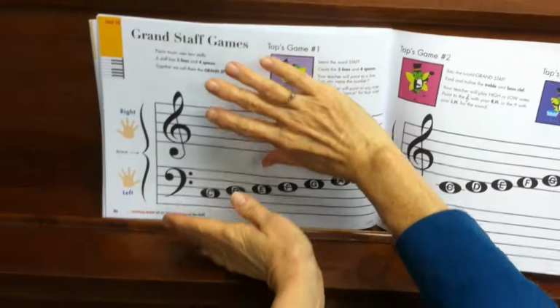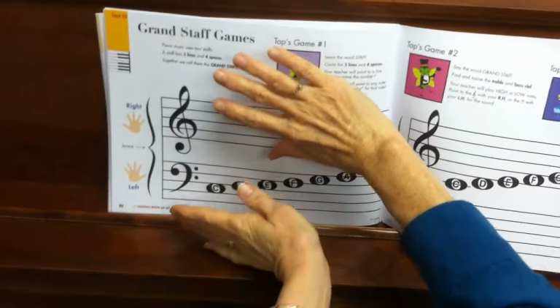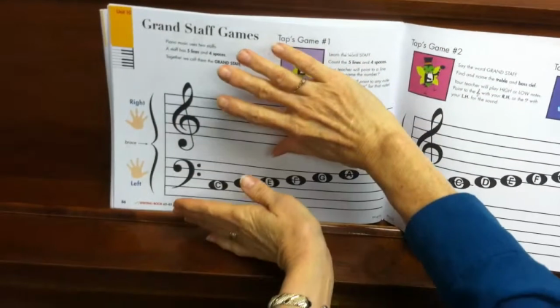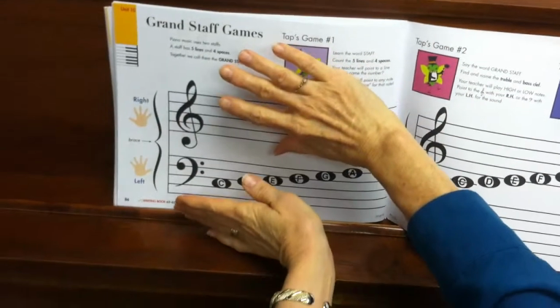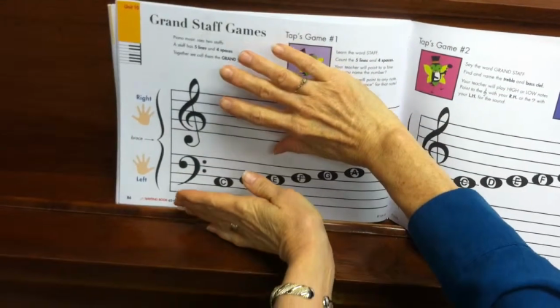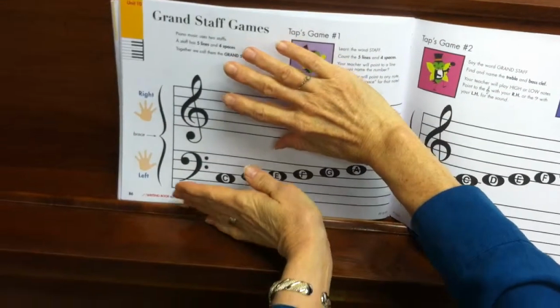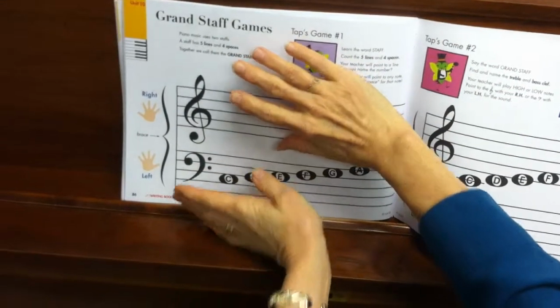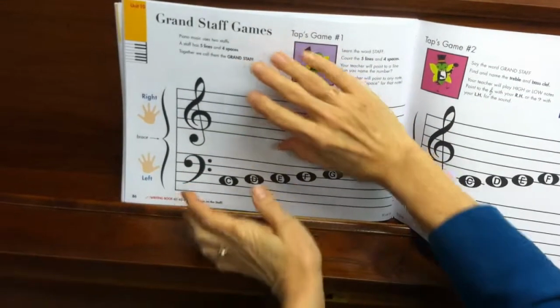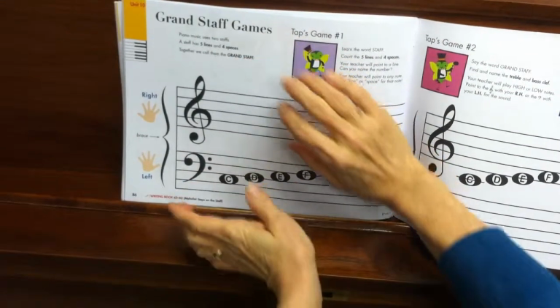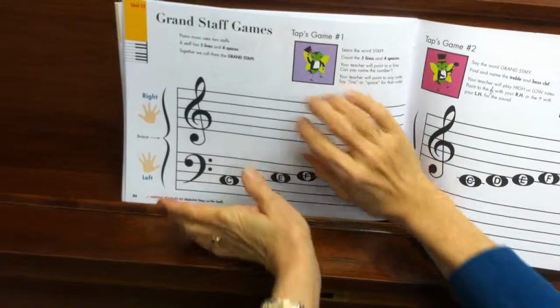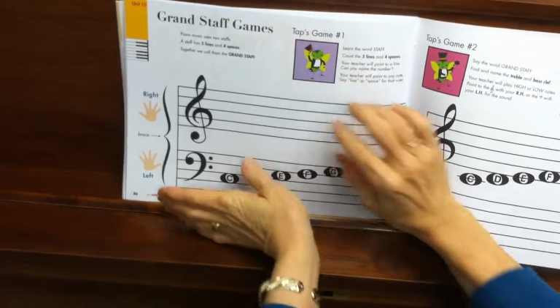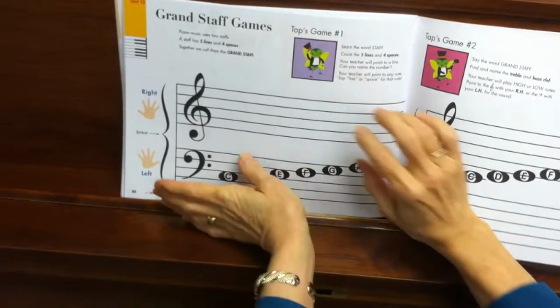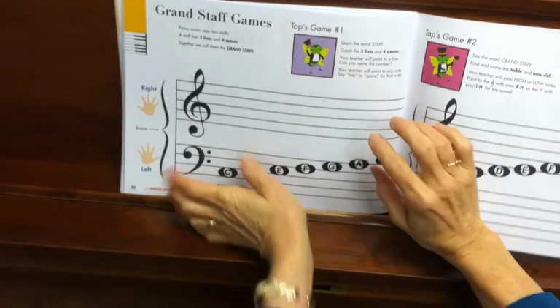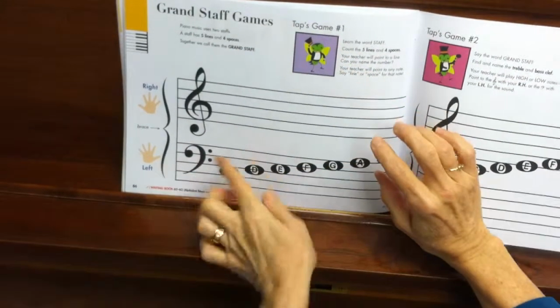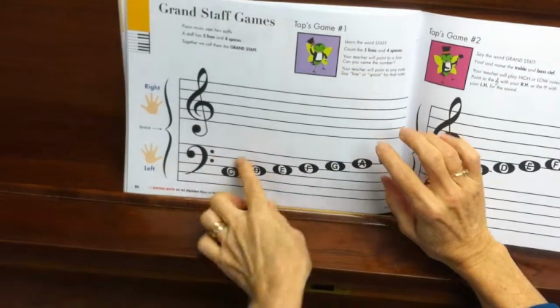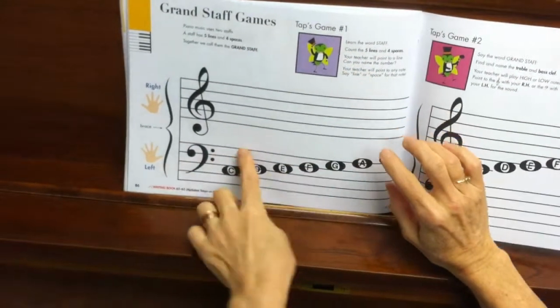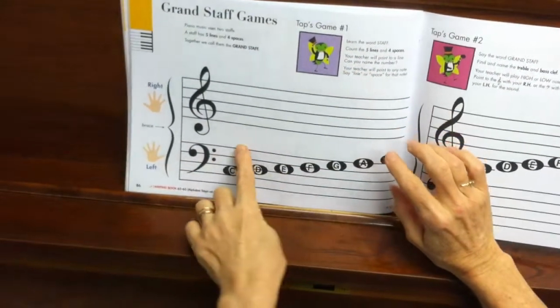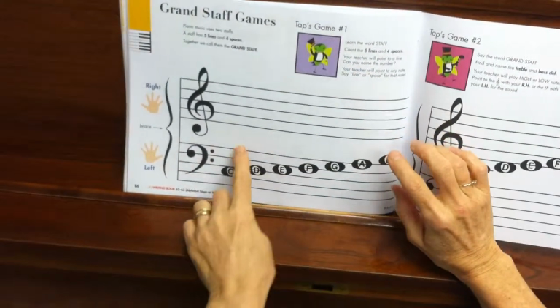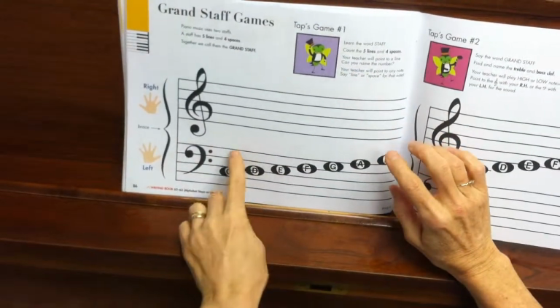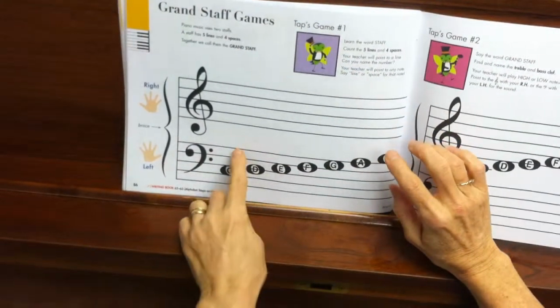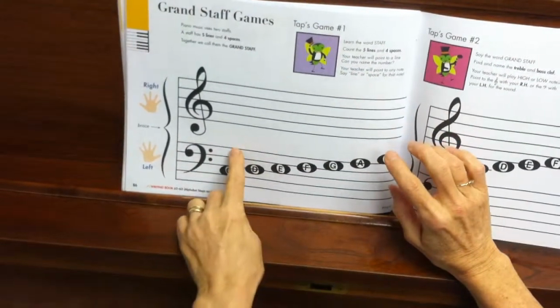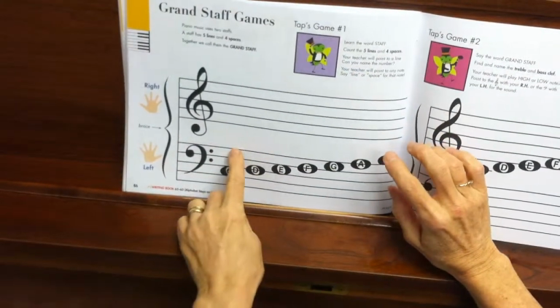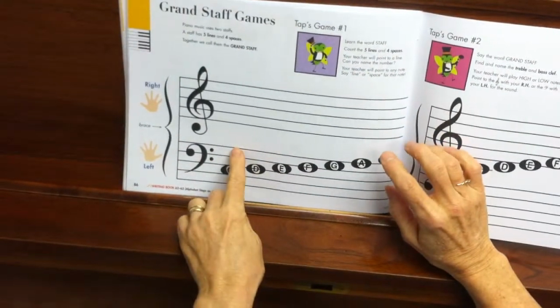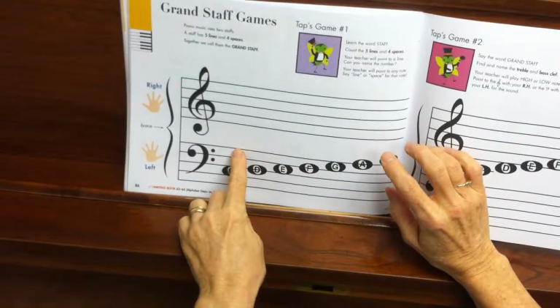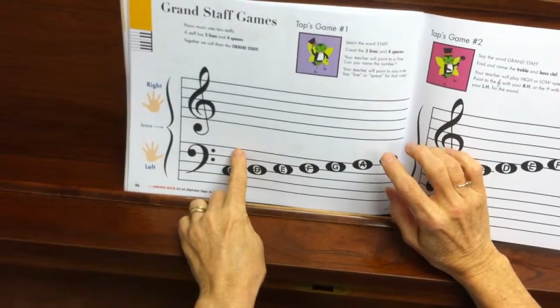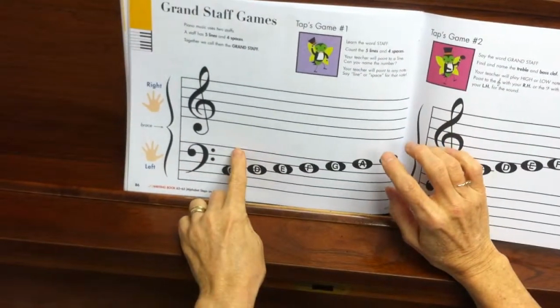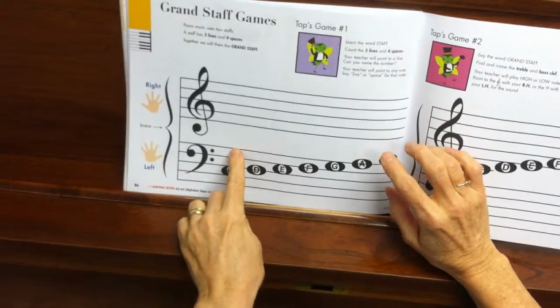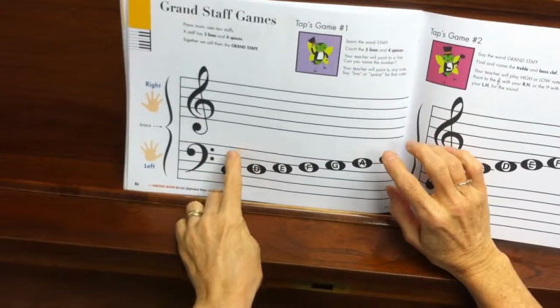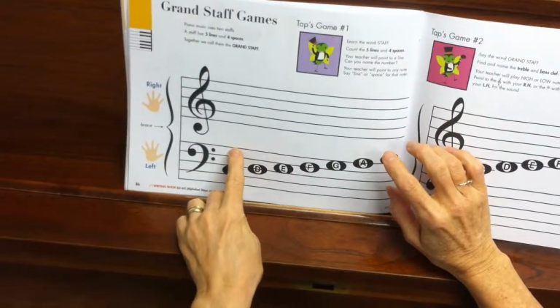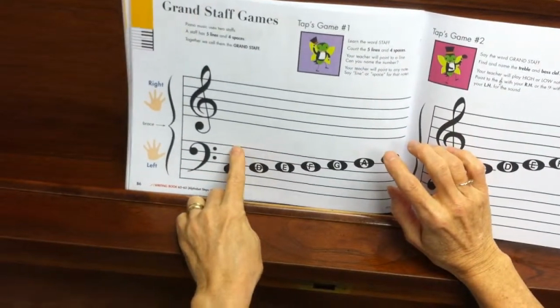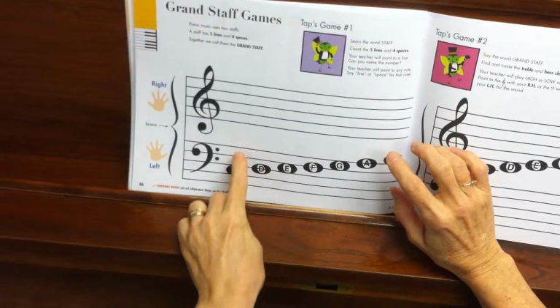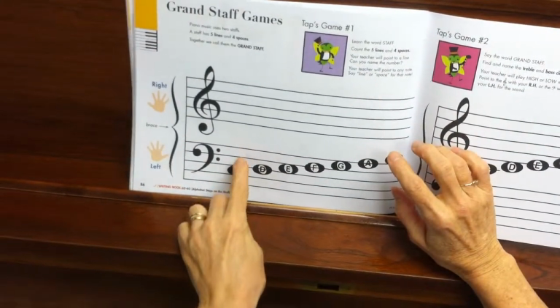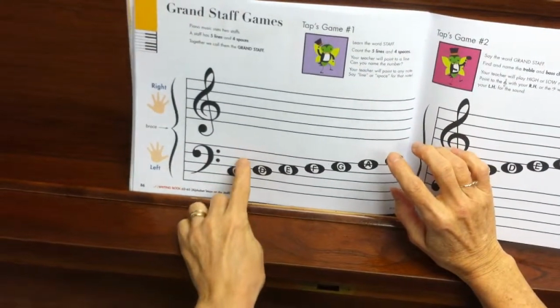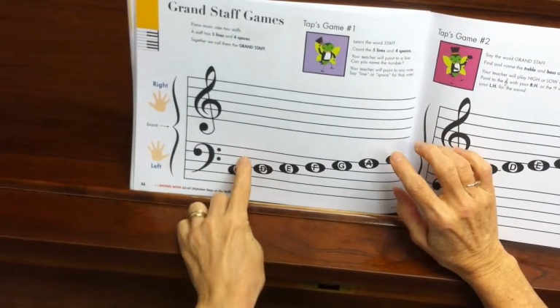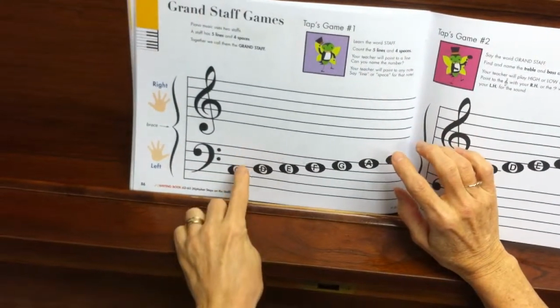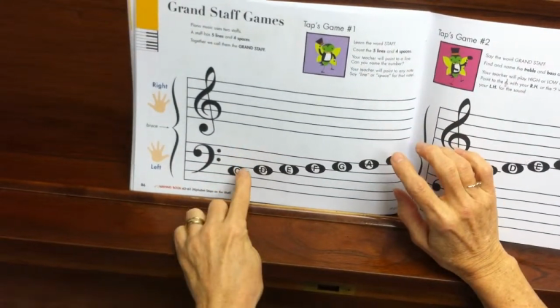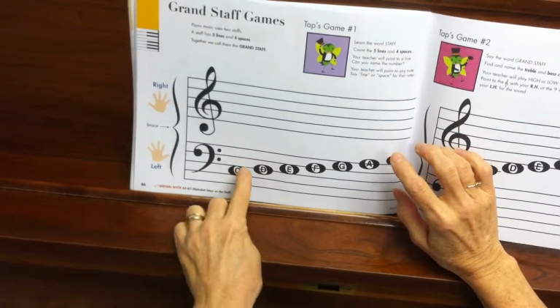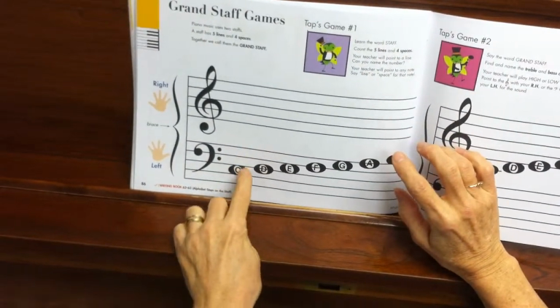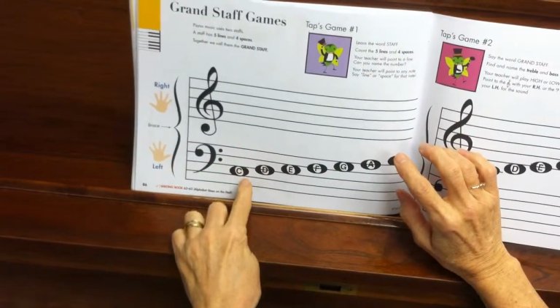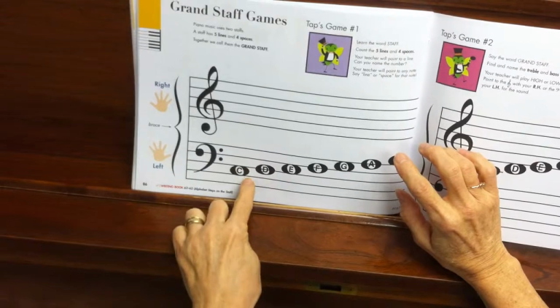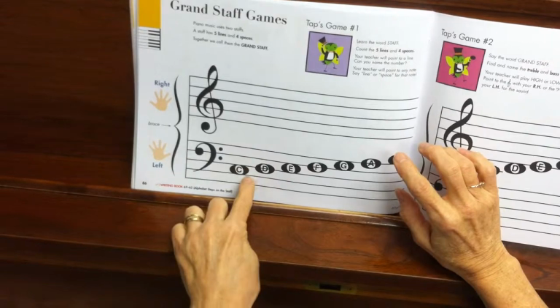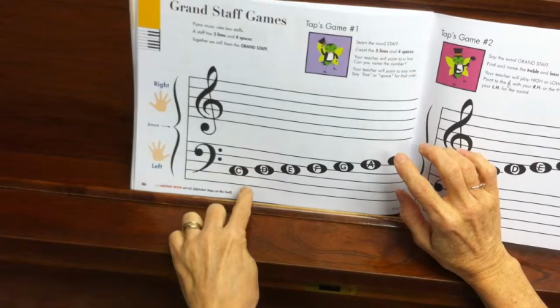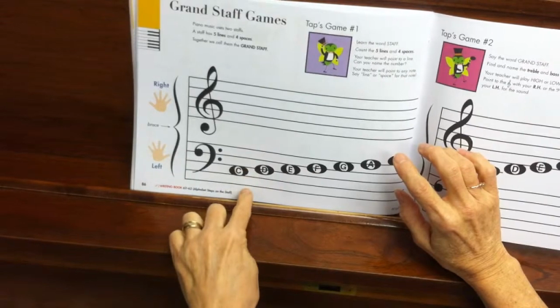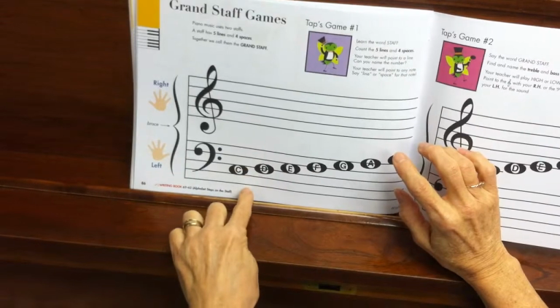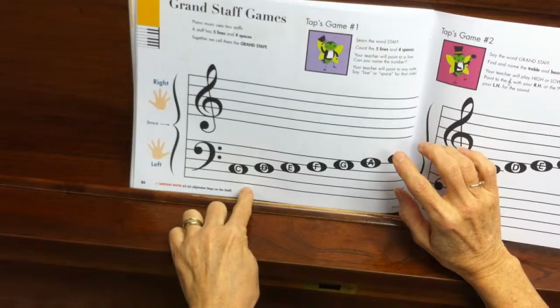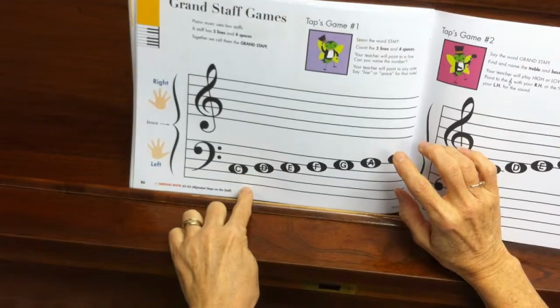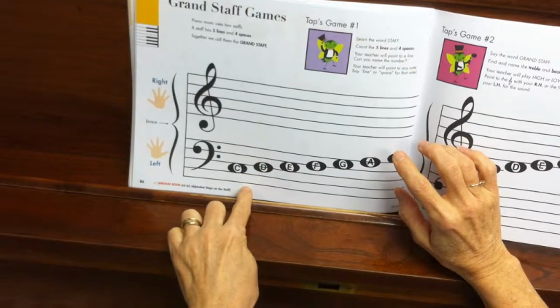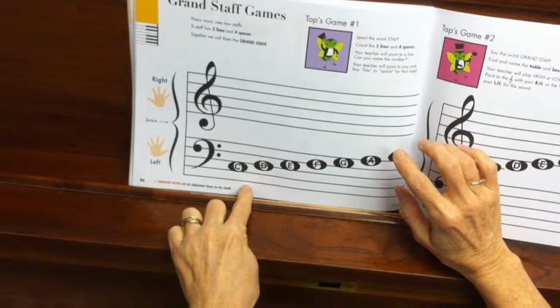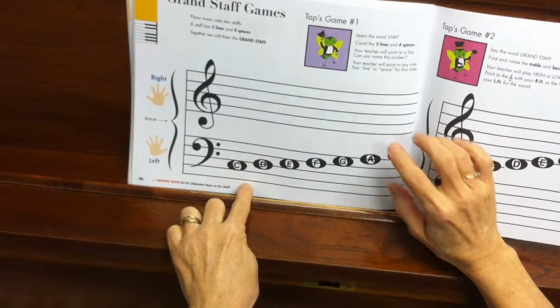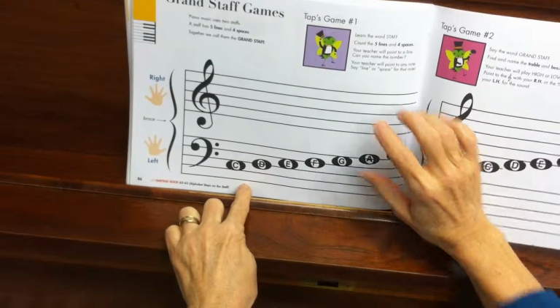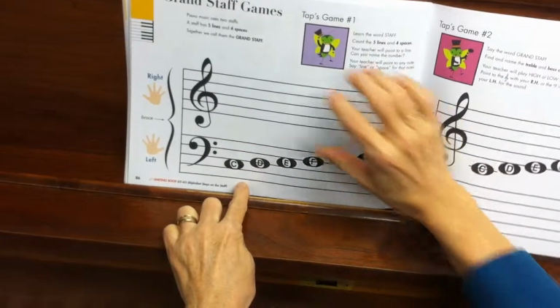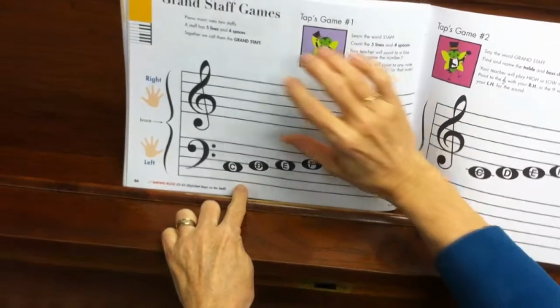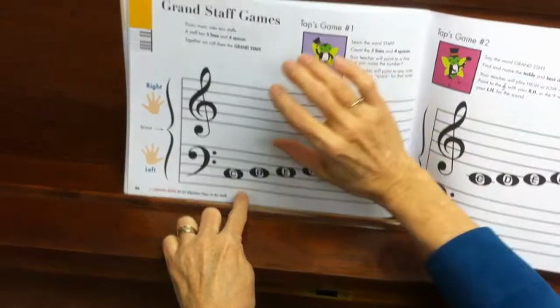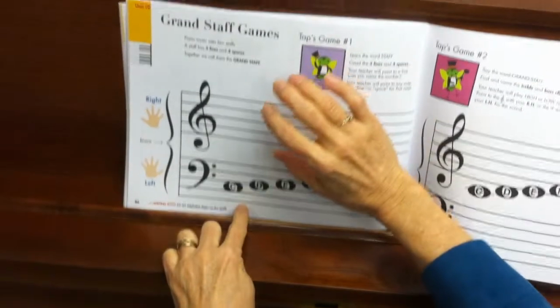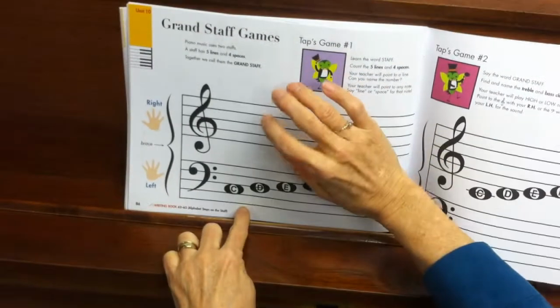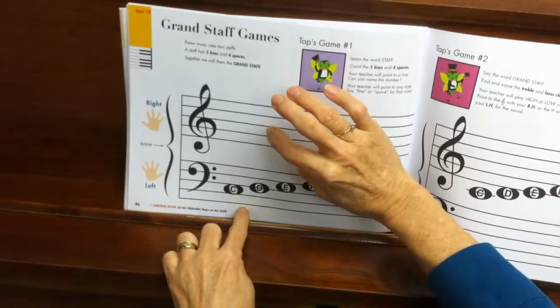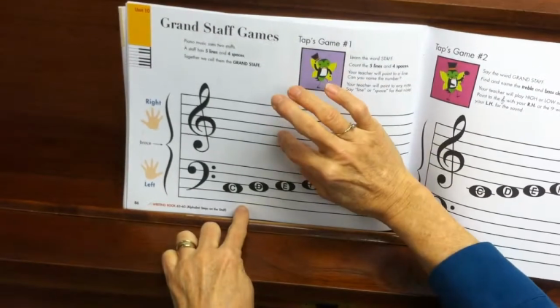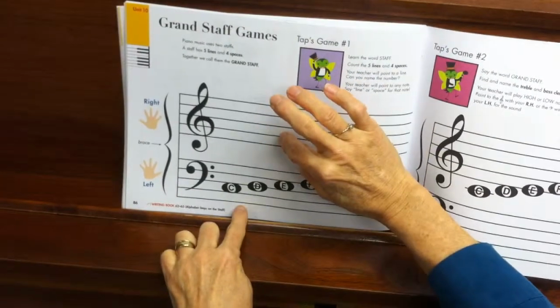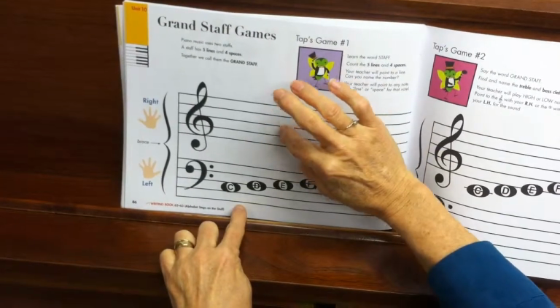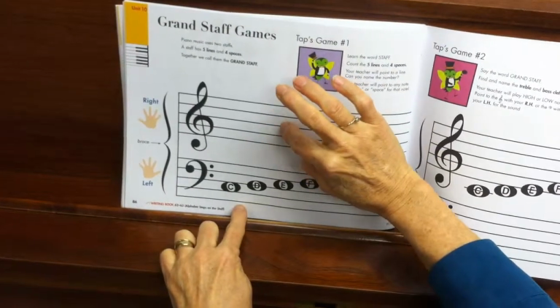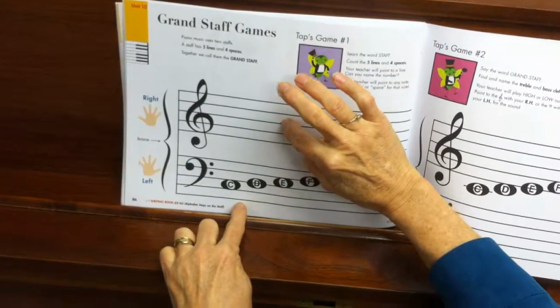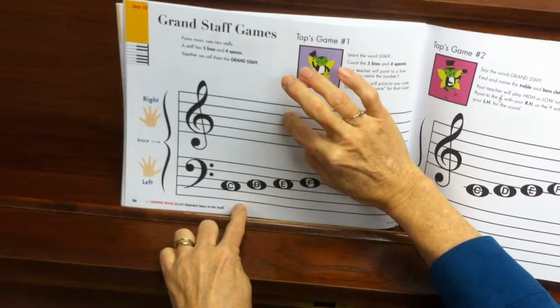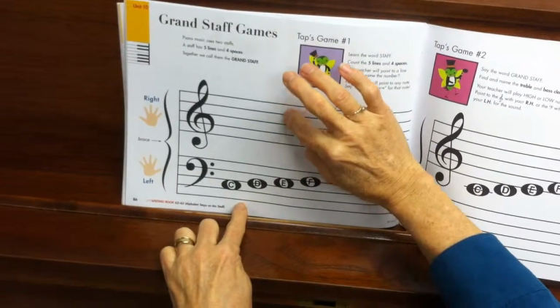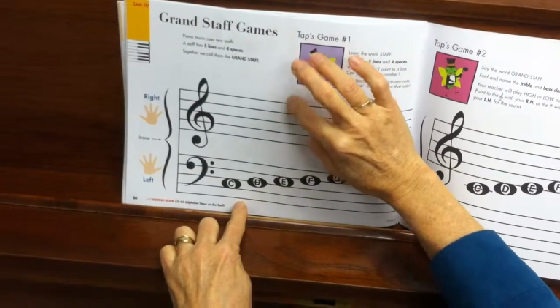They want you to think about these lines coming down in bass clef — 1, 2, 3, 4, 5 — and up in the right hand.